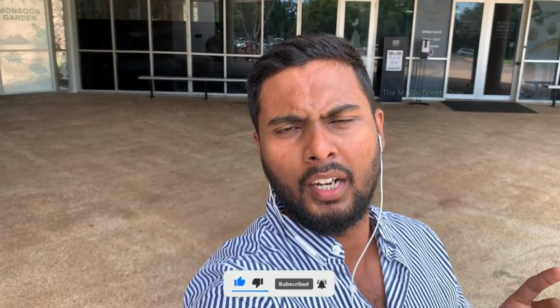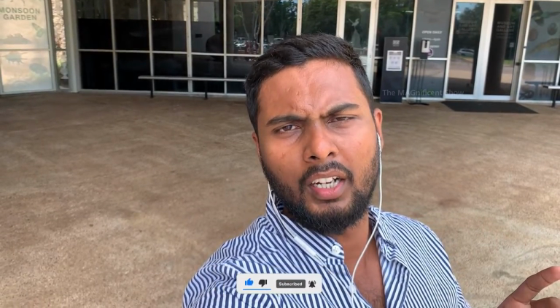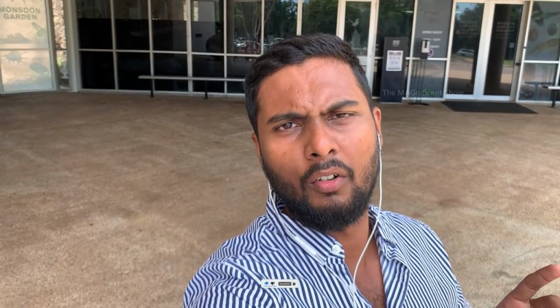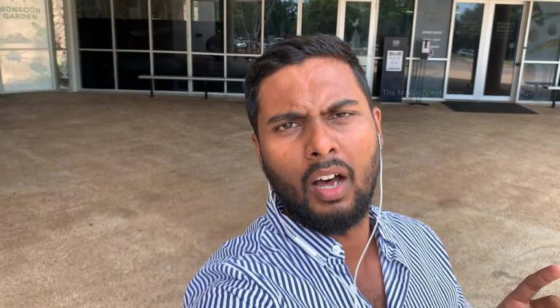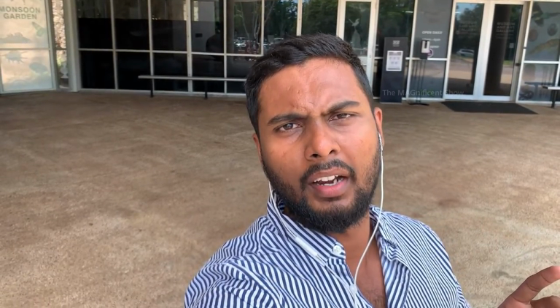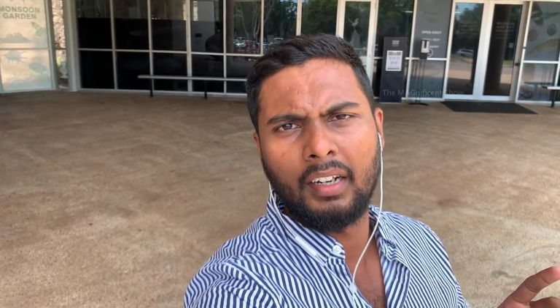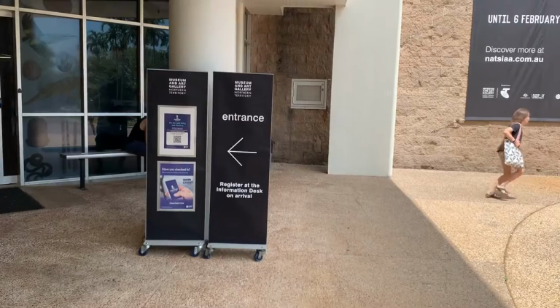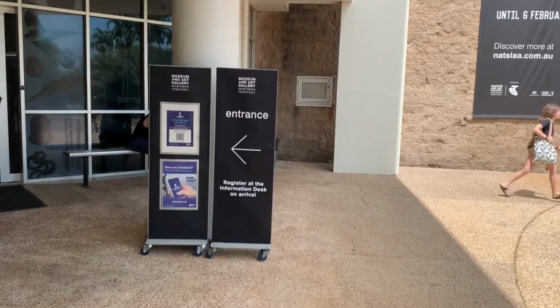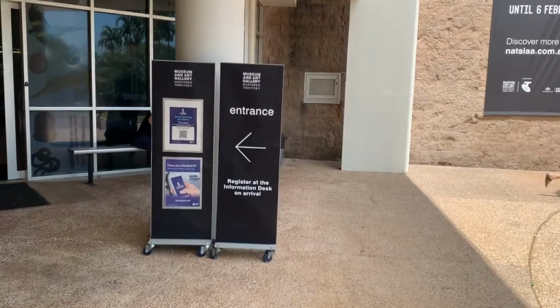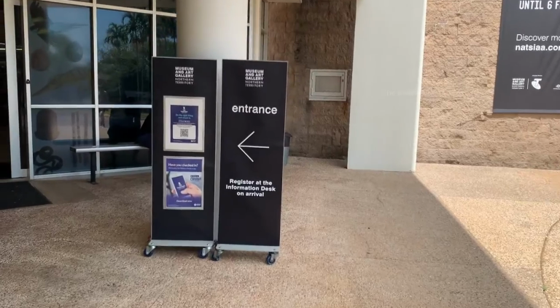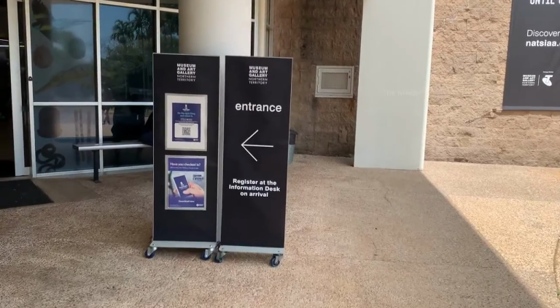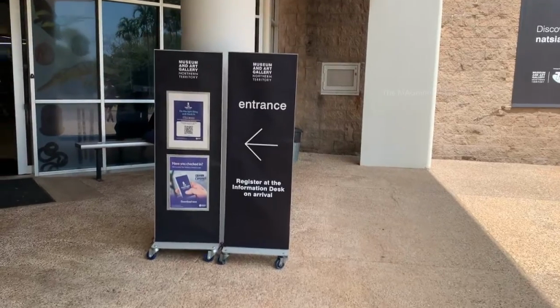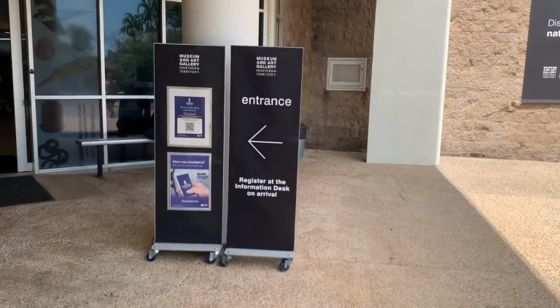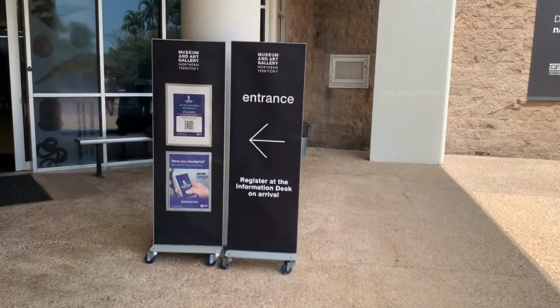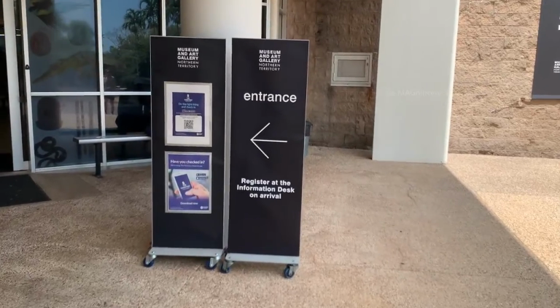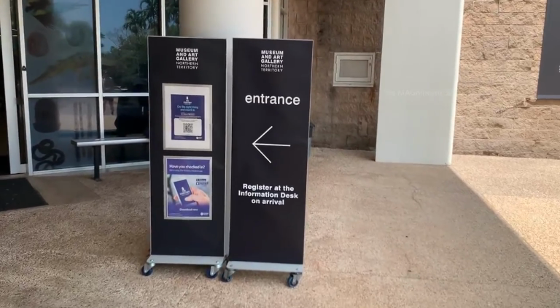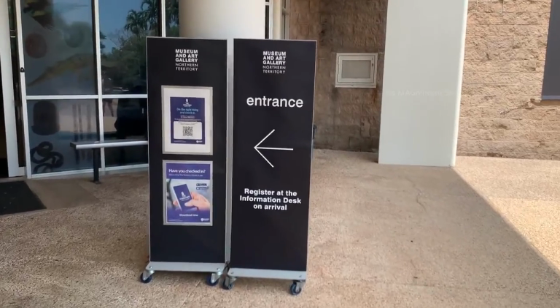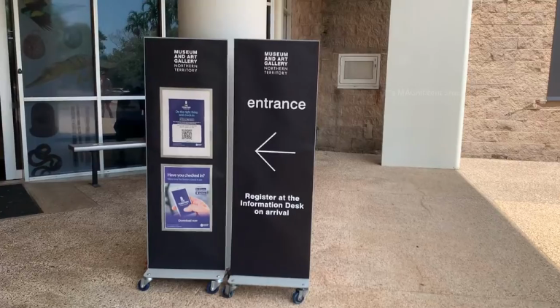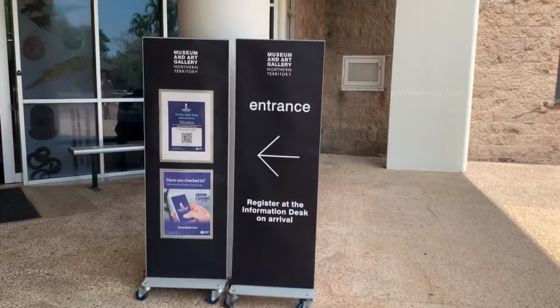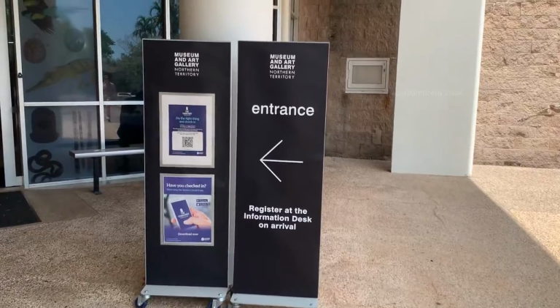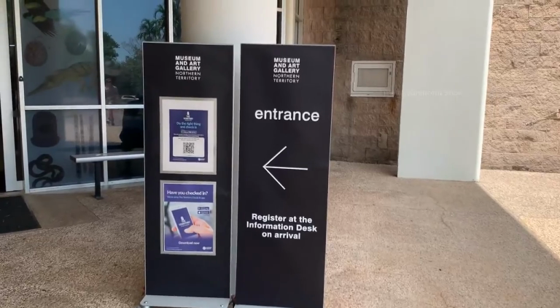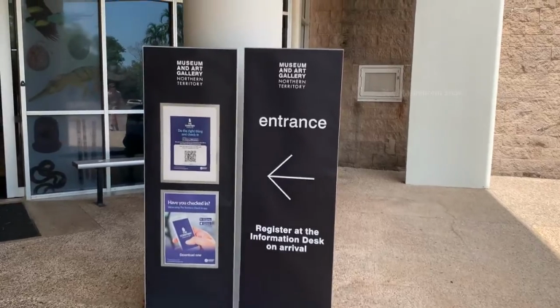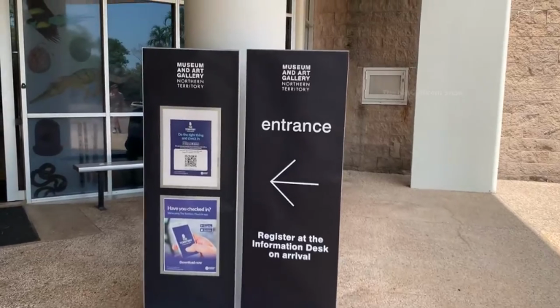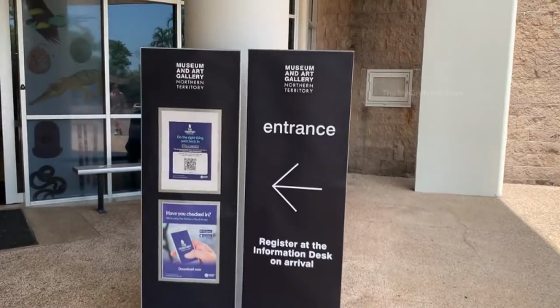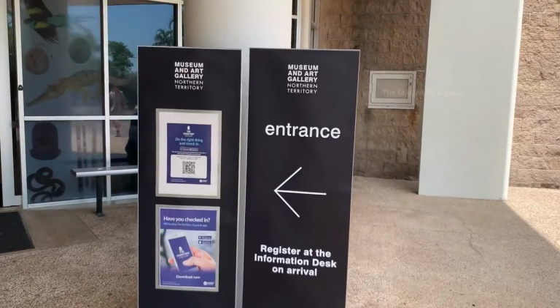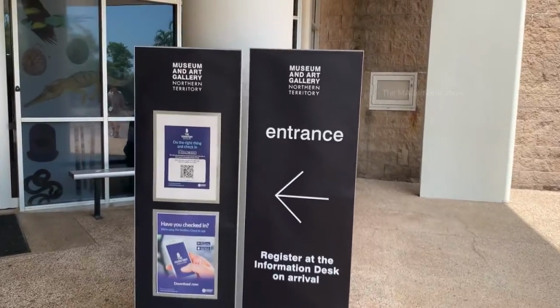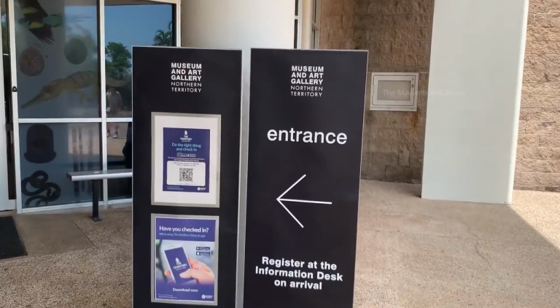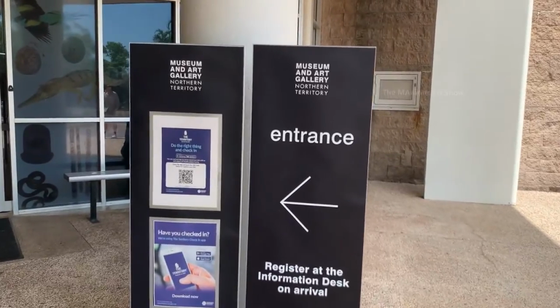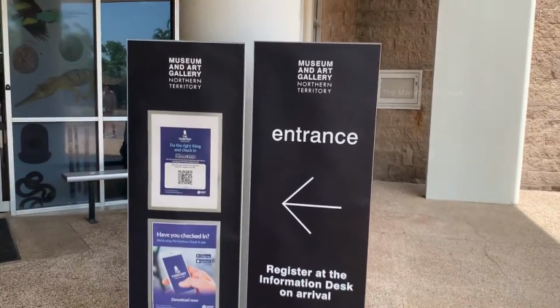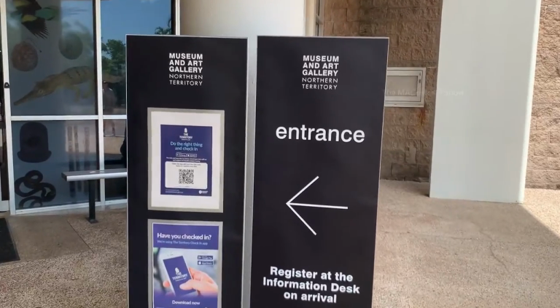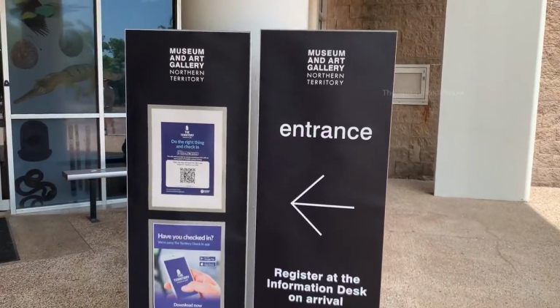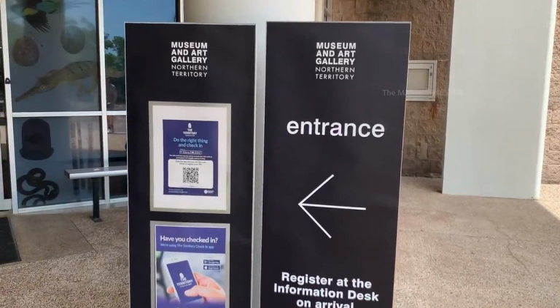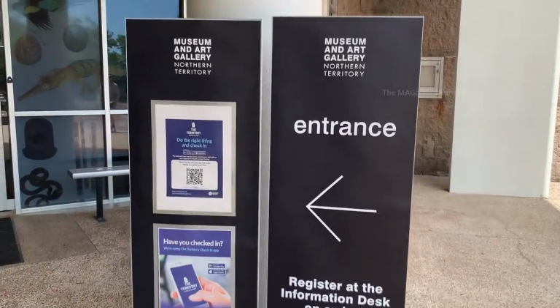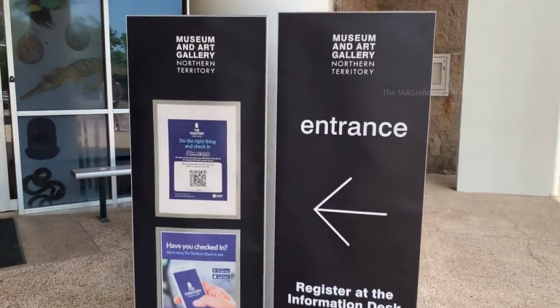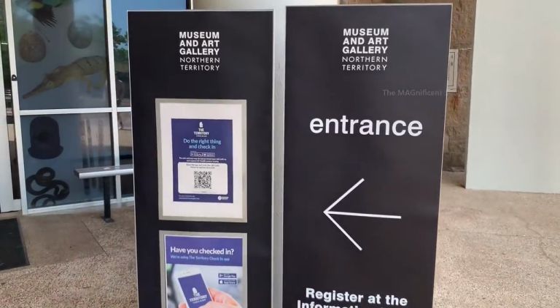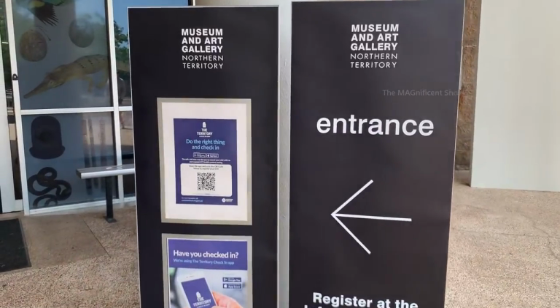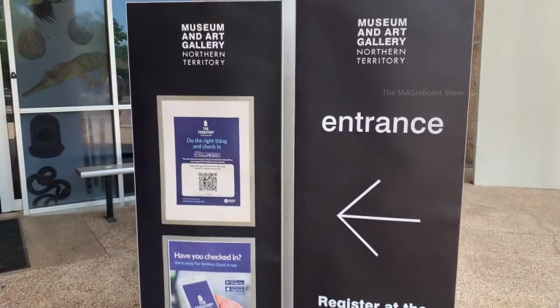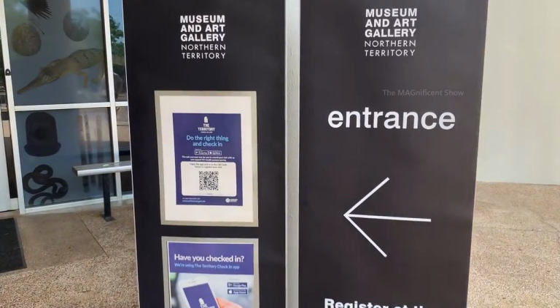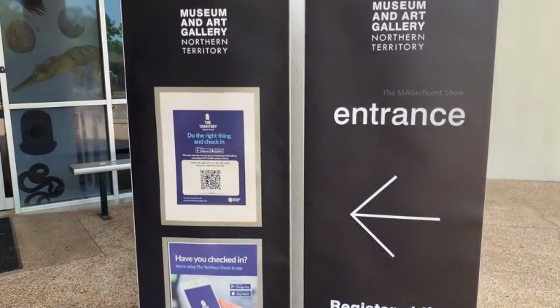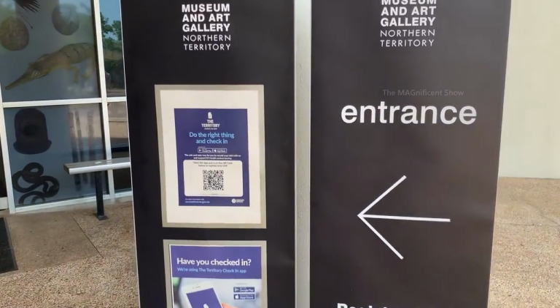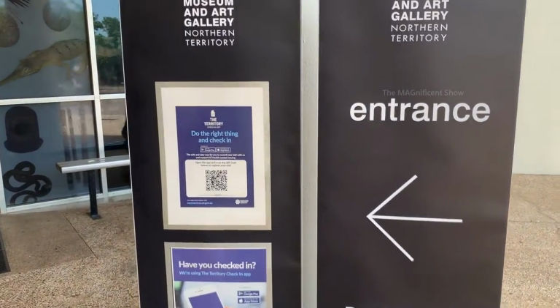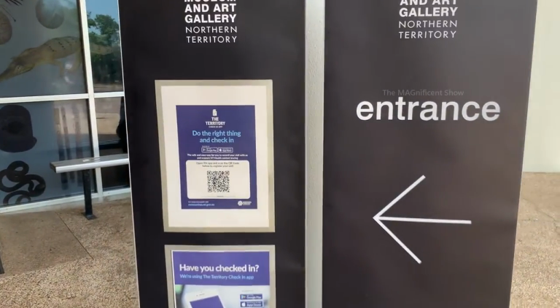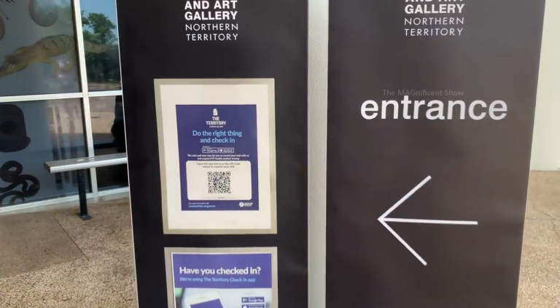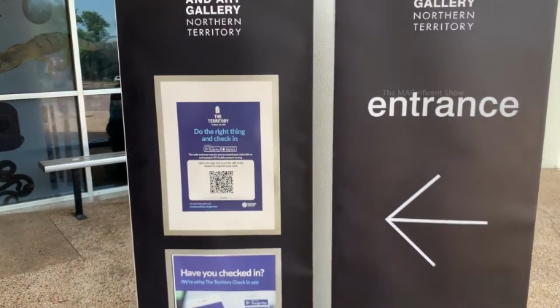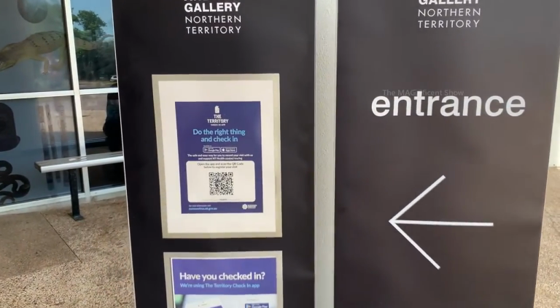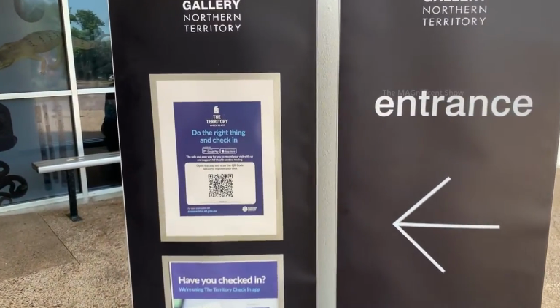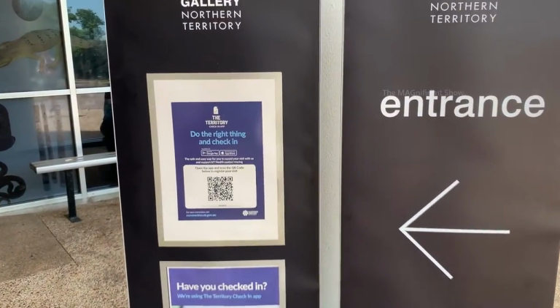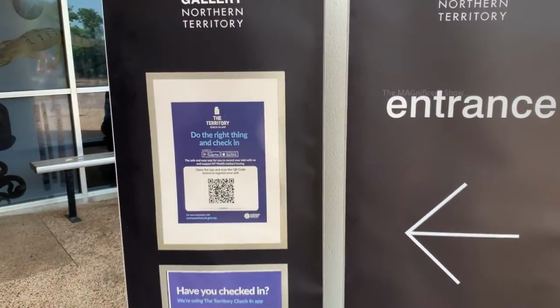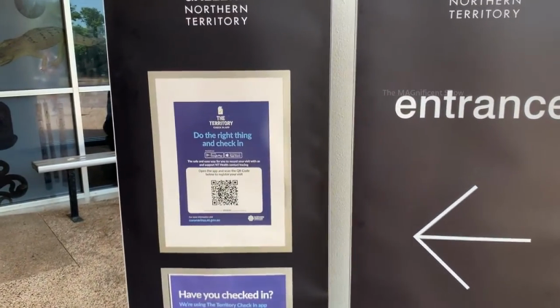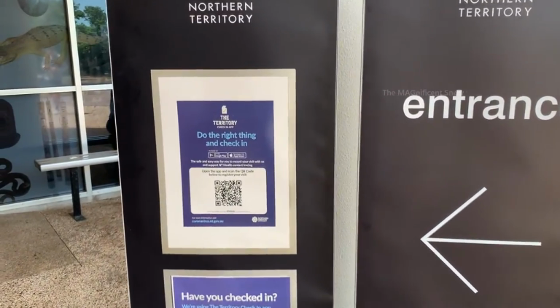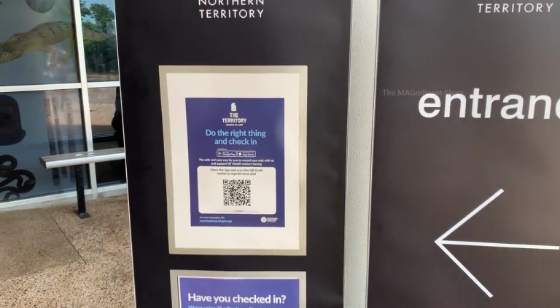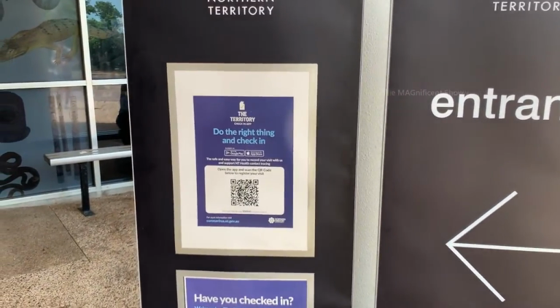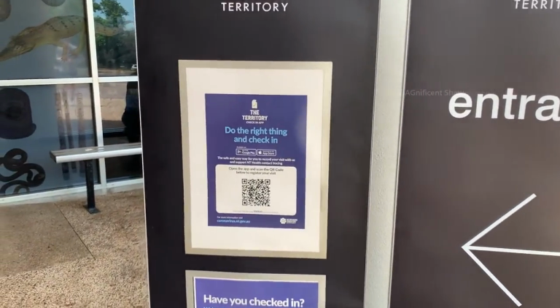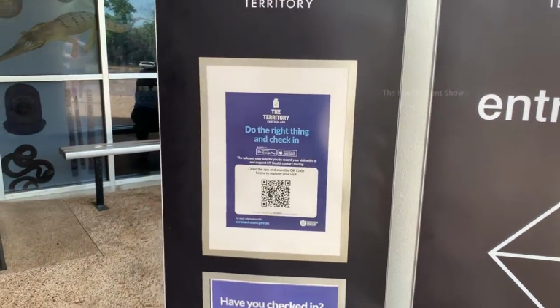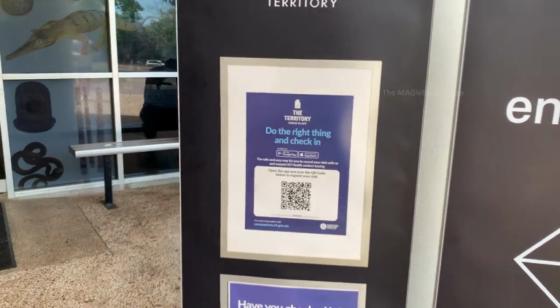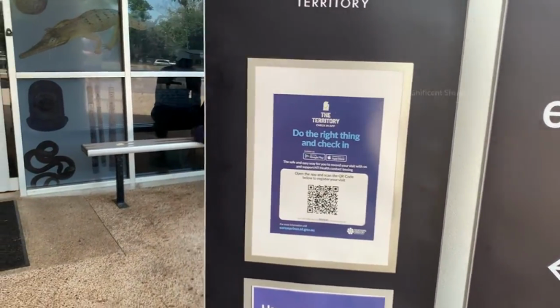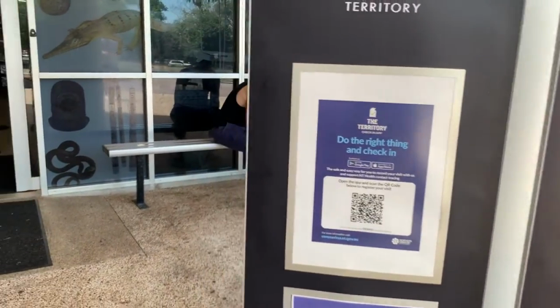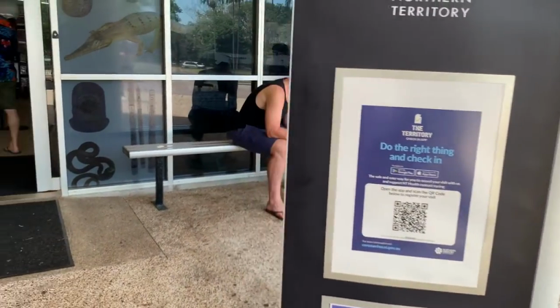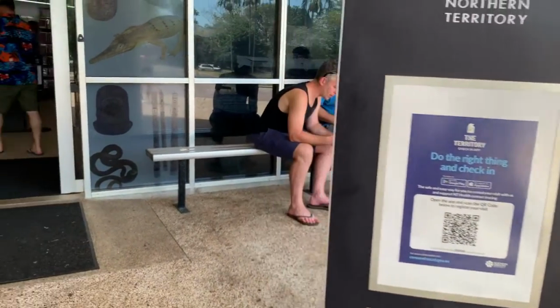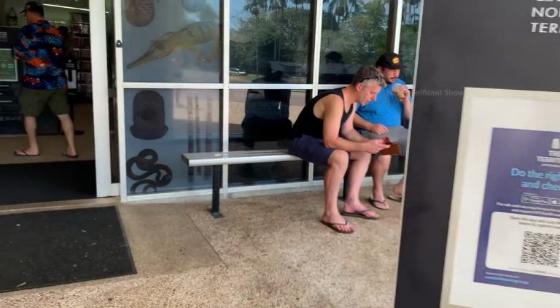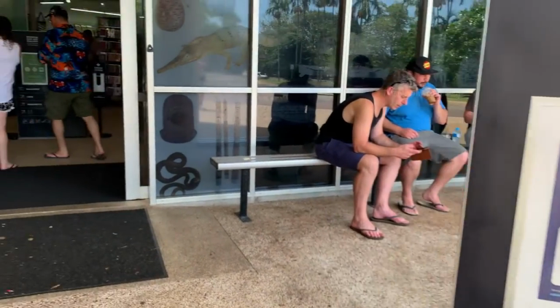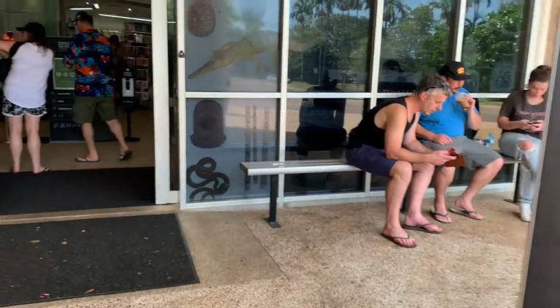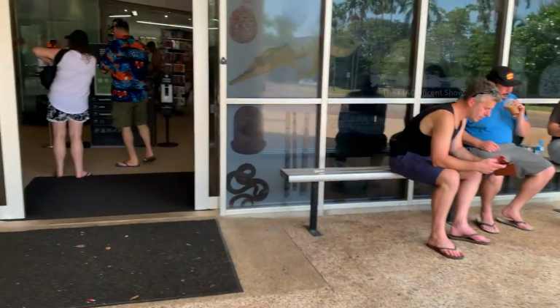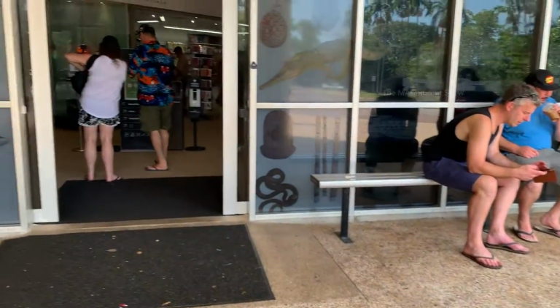This is the entrance guys. They have COVID measures in place and we need to scan here for our check-in.